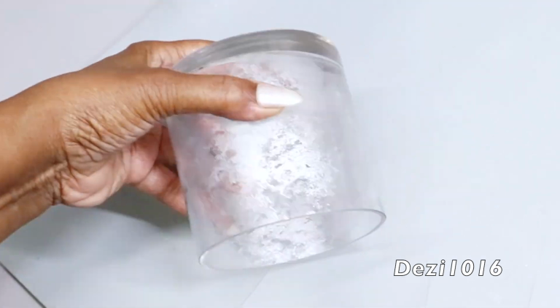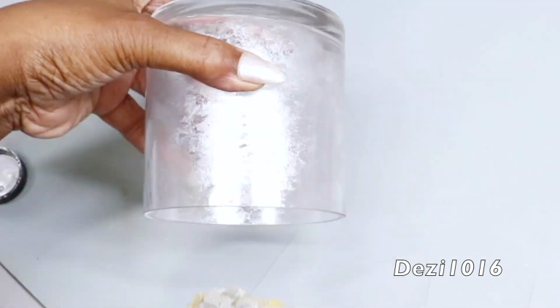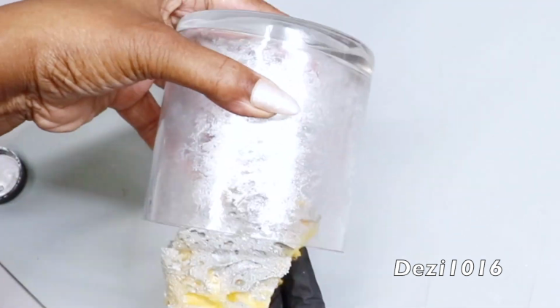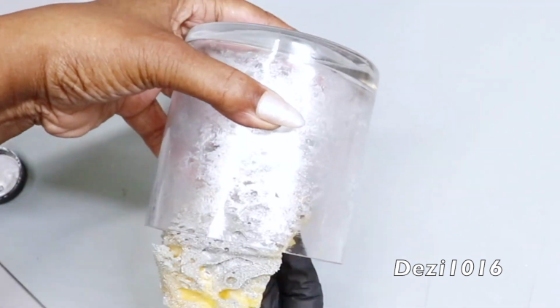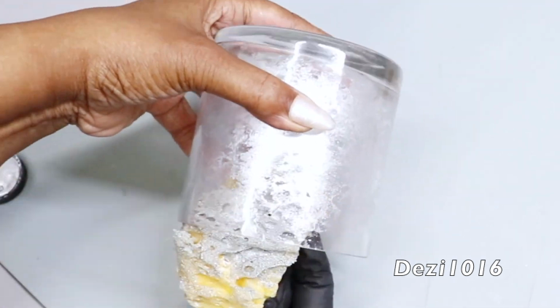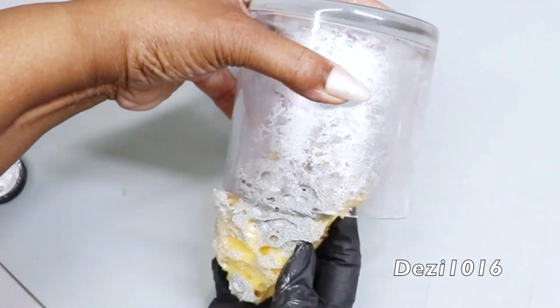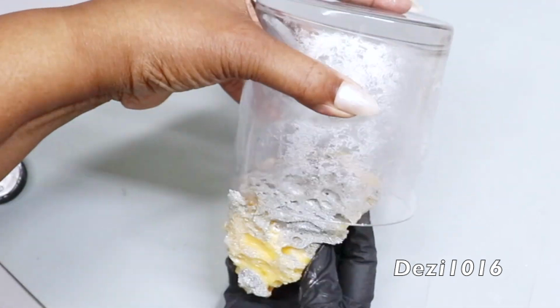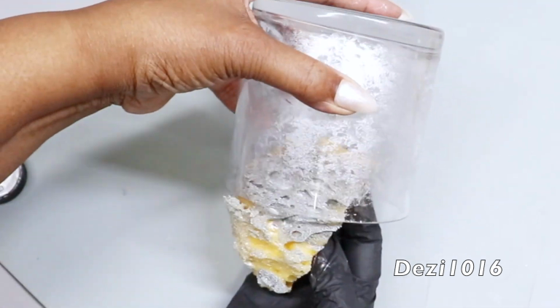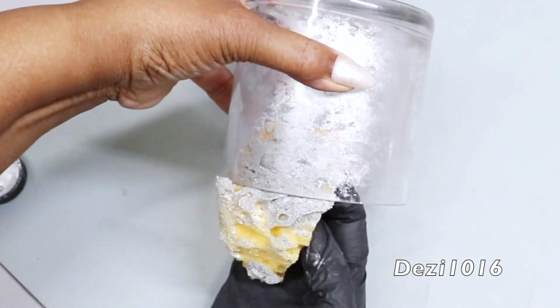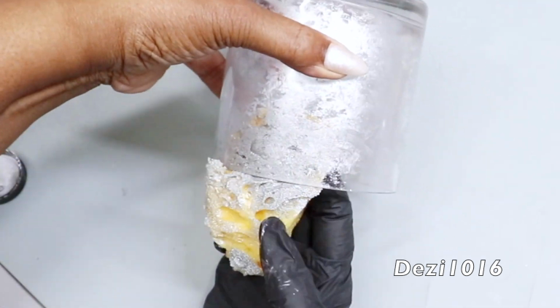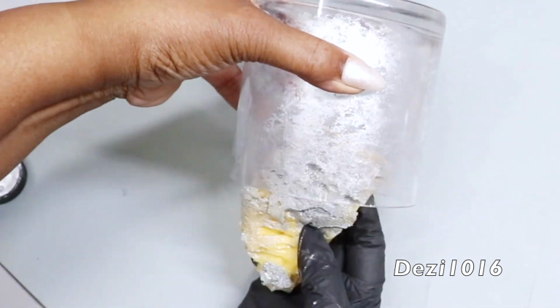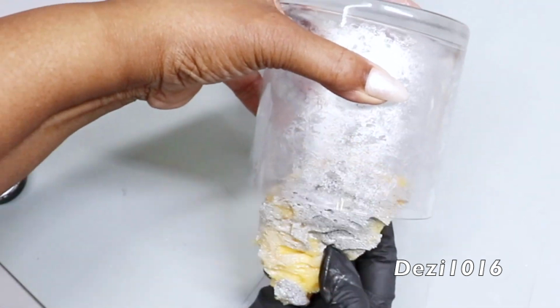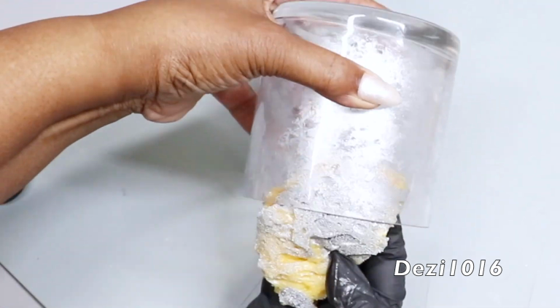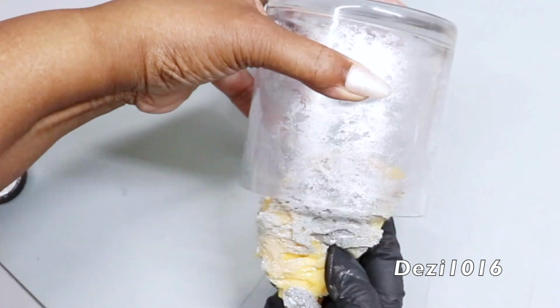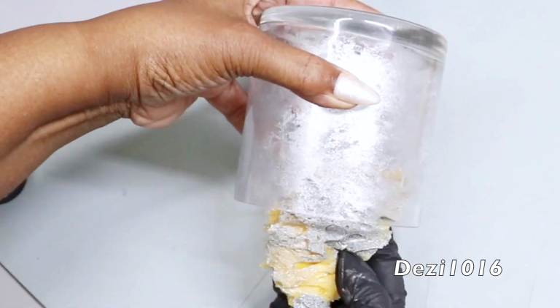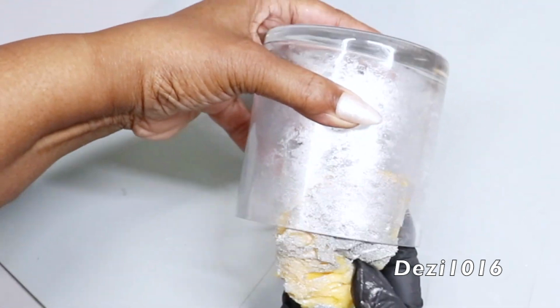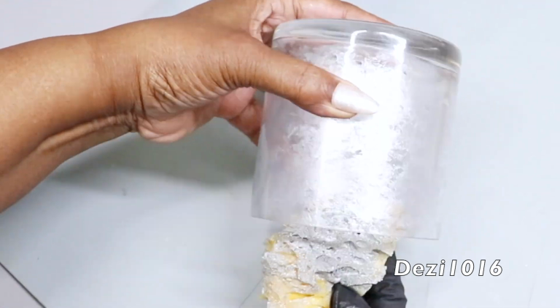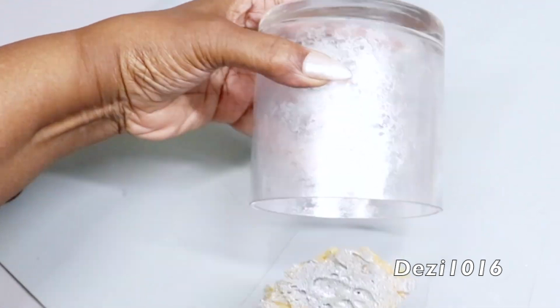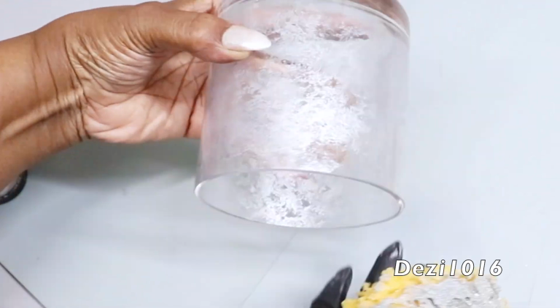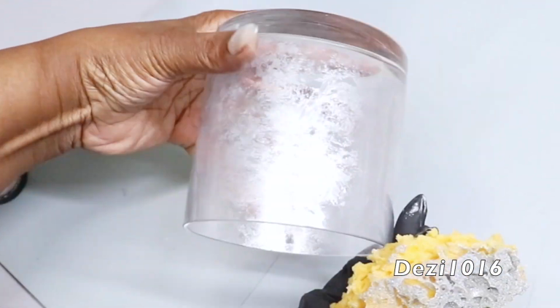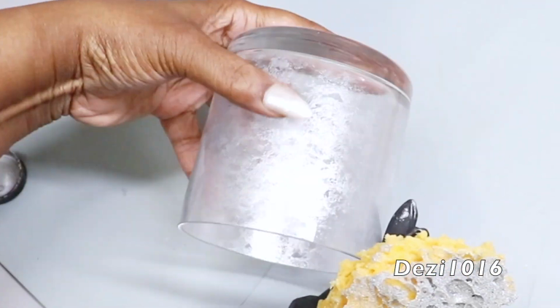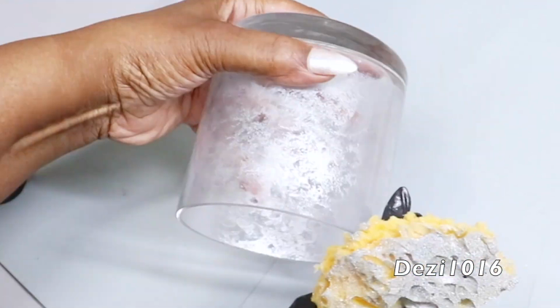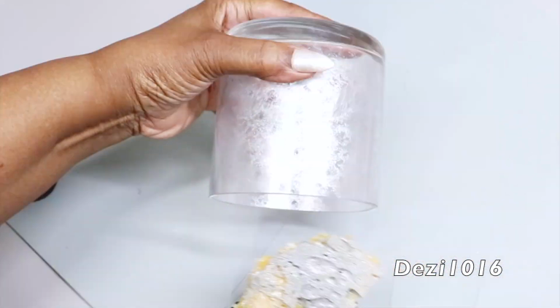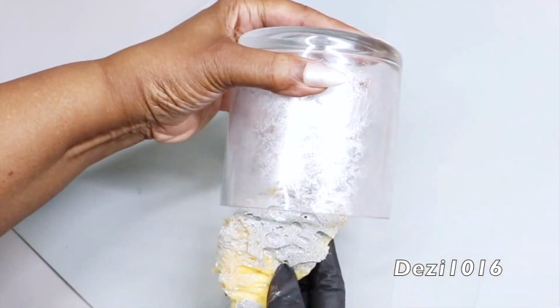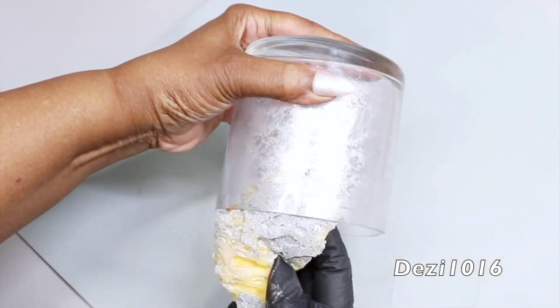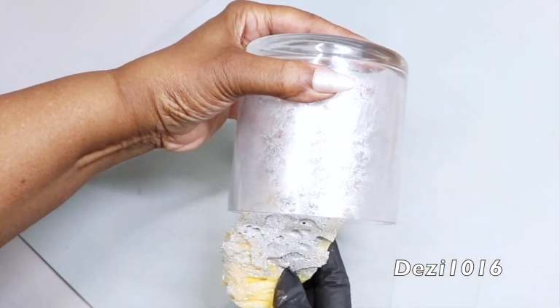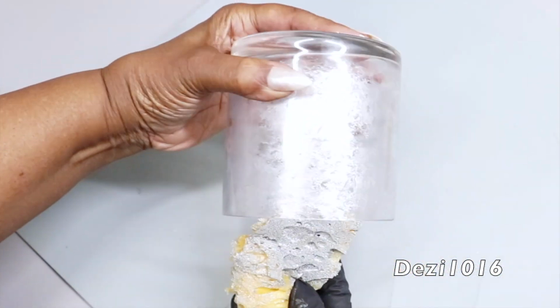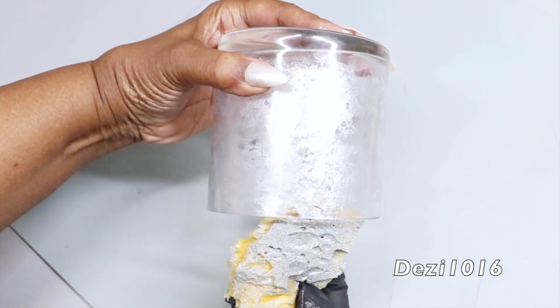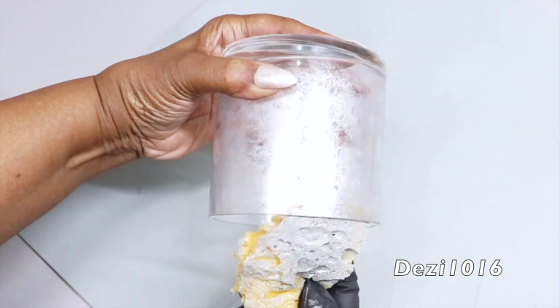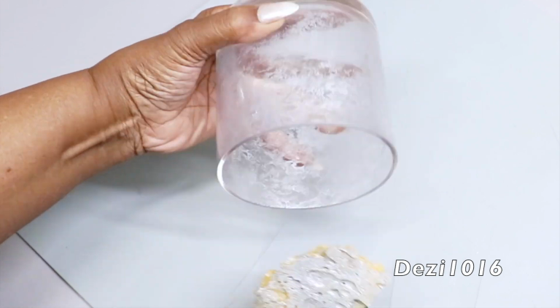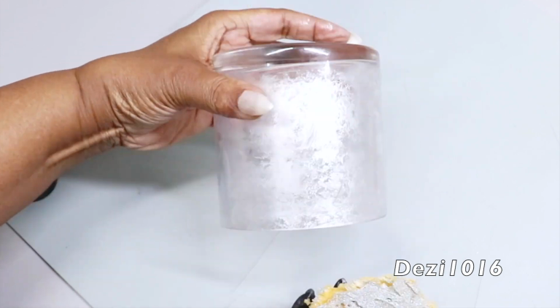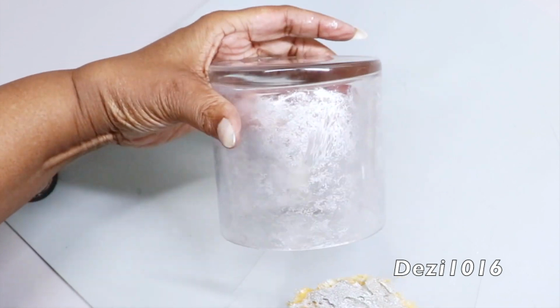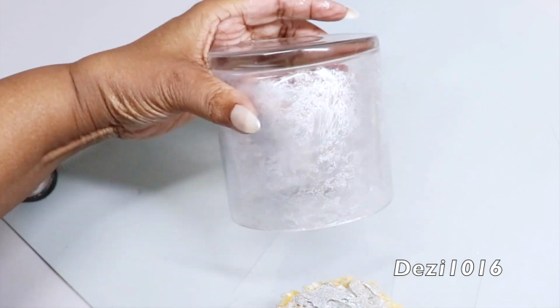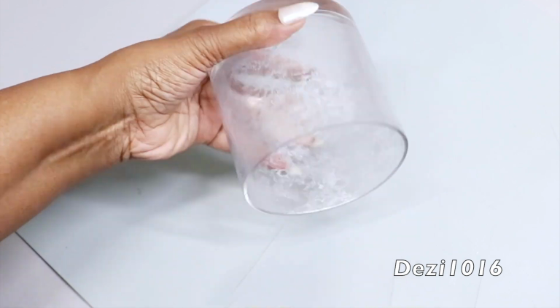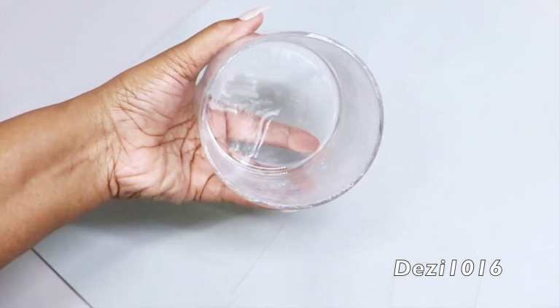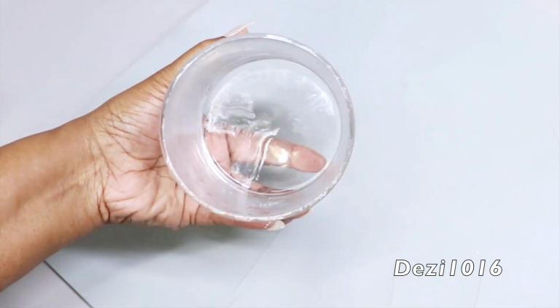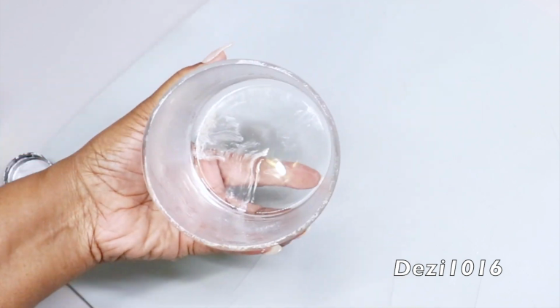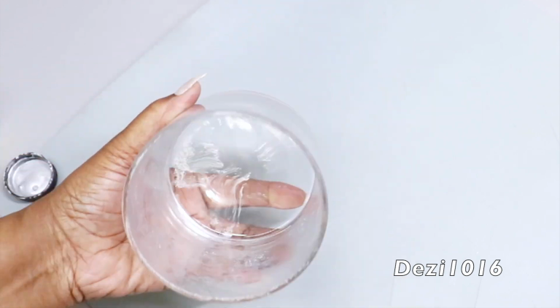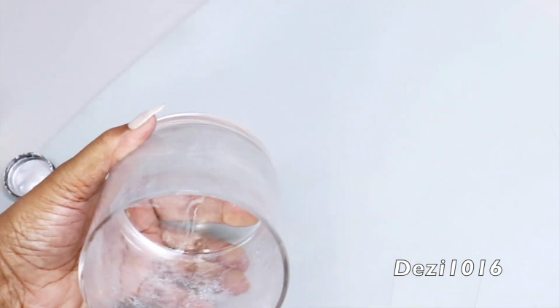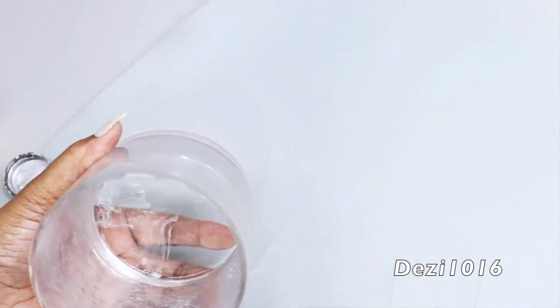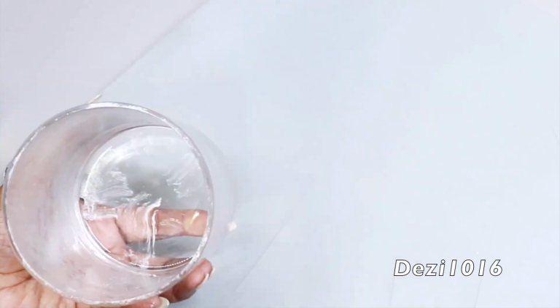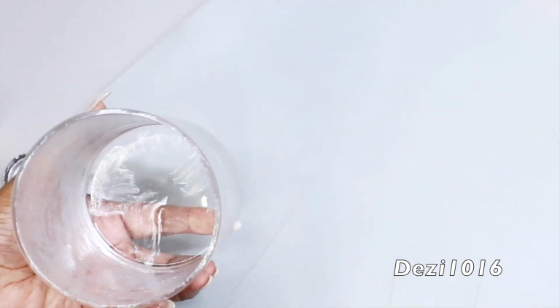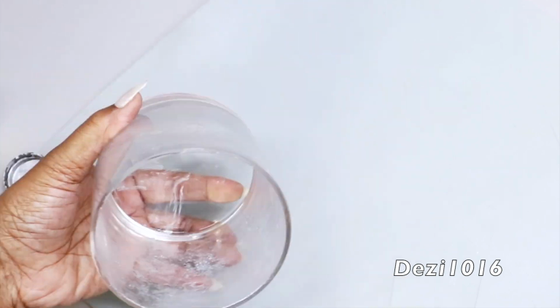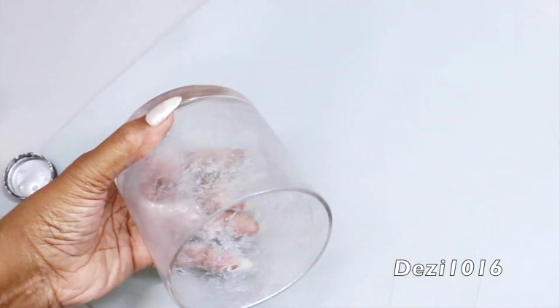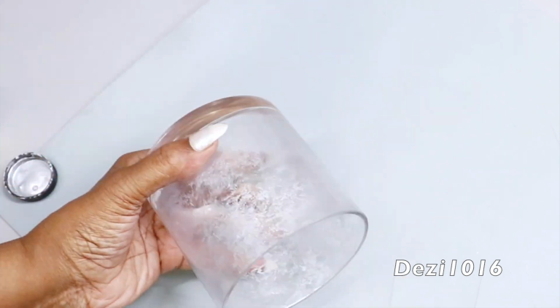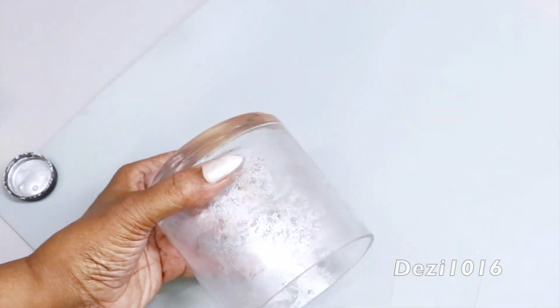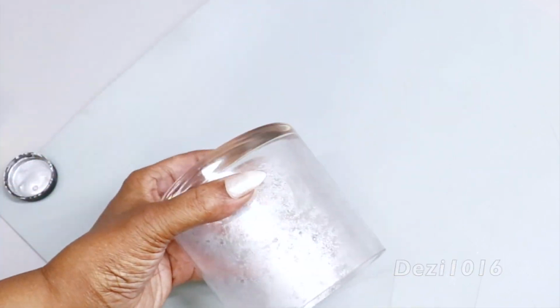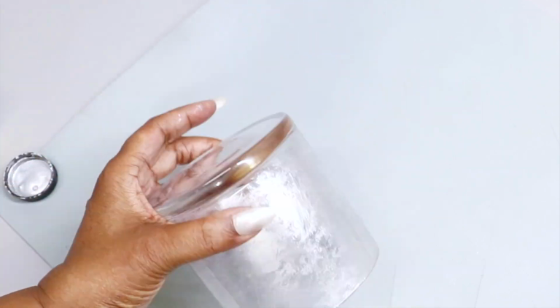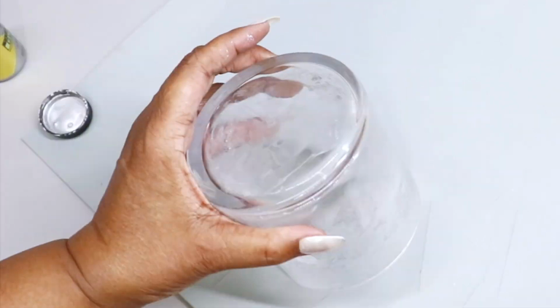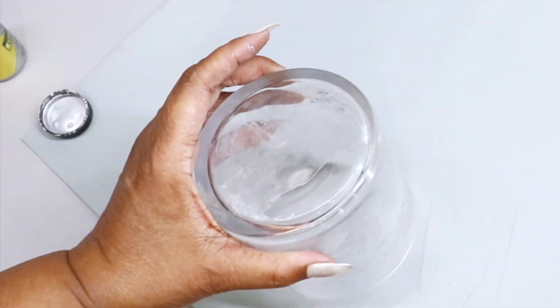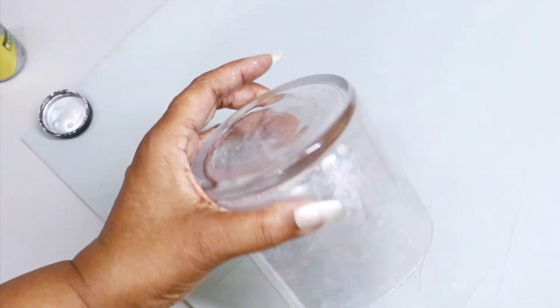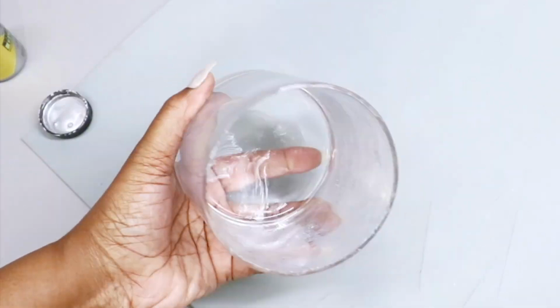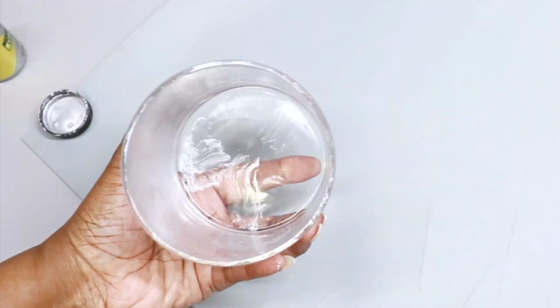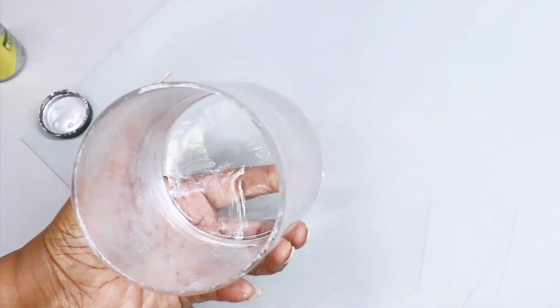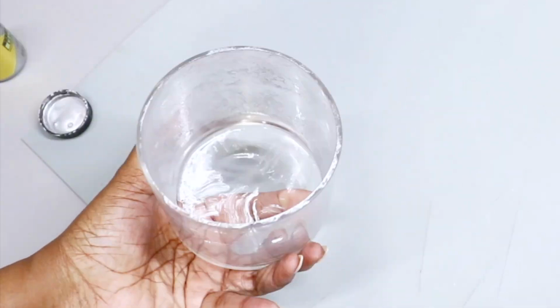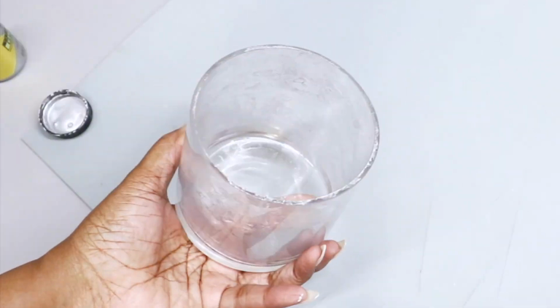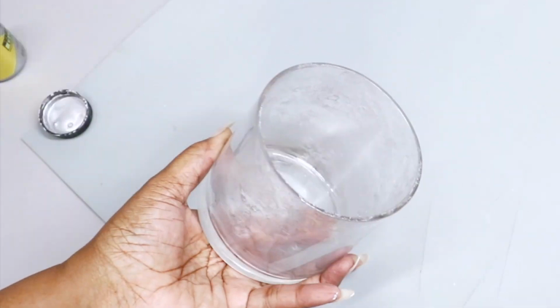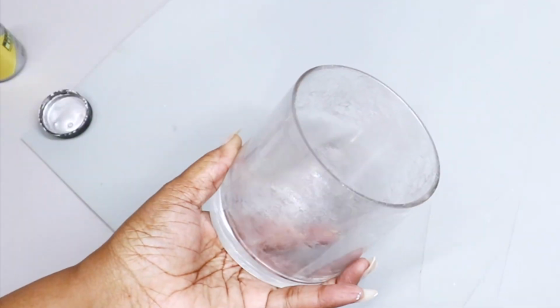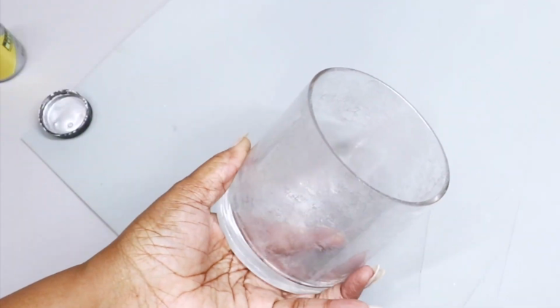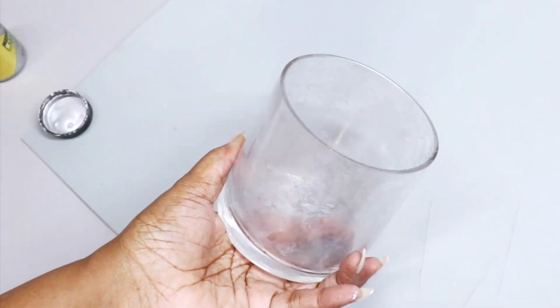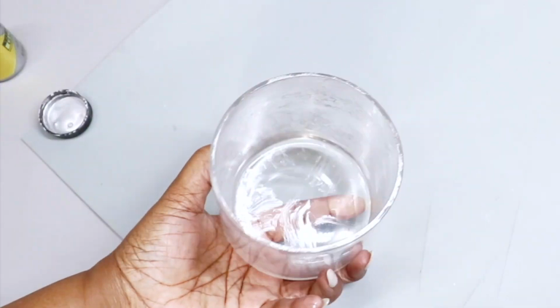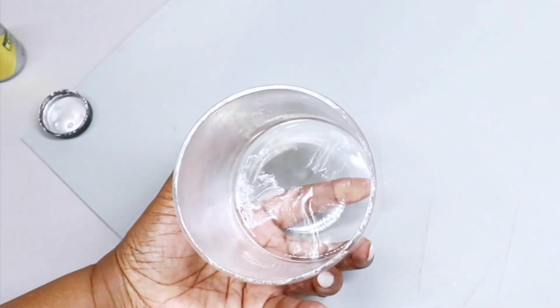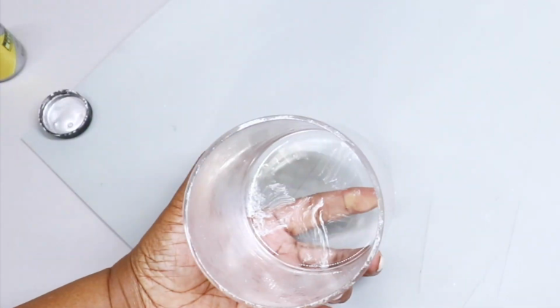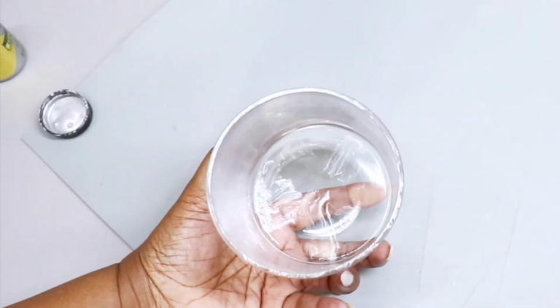After I finish this first application, I'm going to let it dry for about 20 minutes and then do the process again.